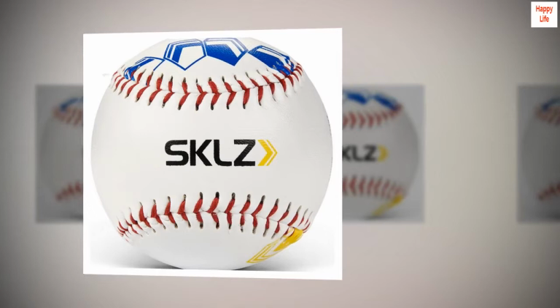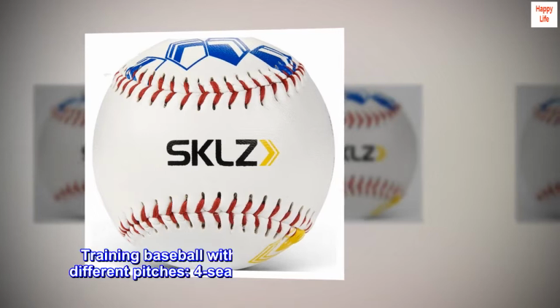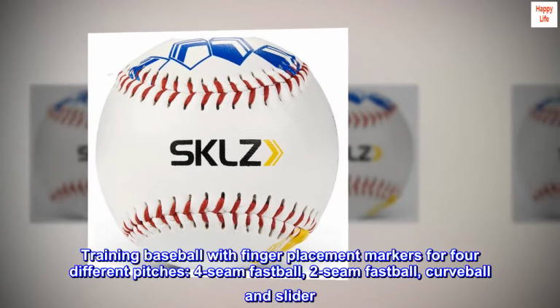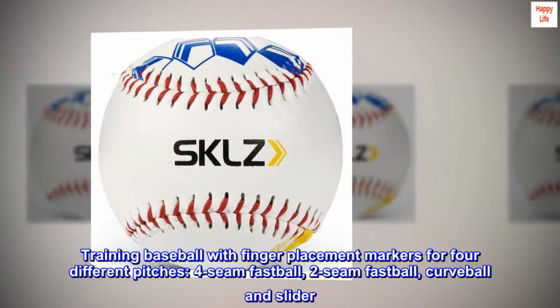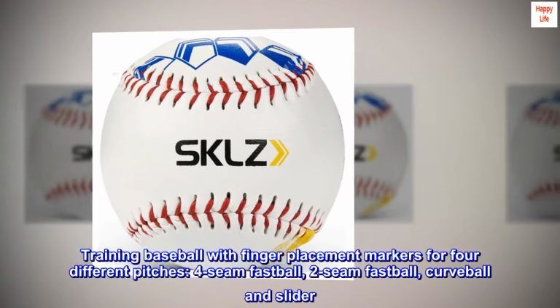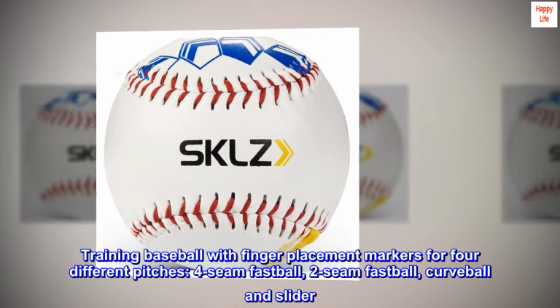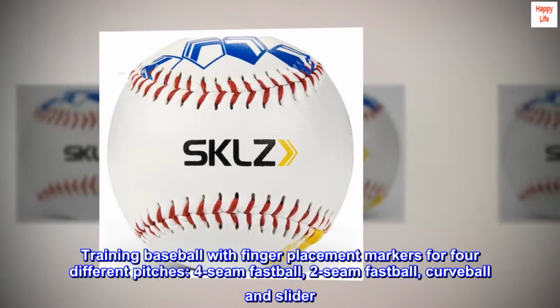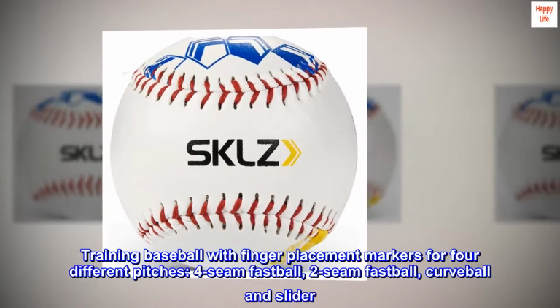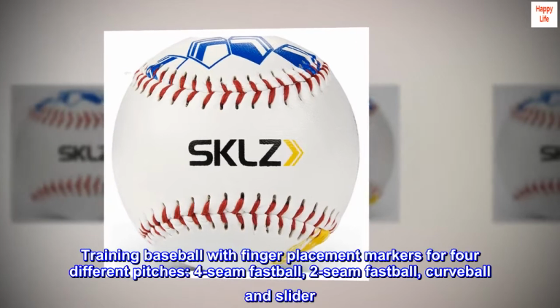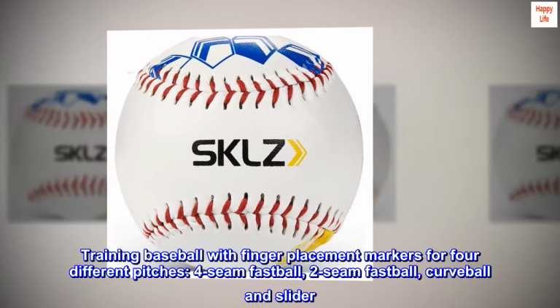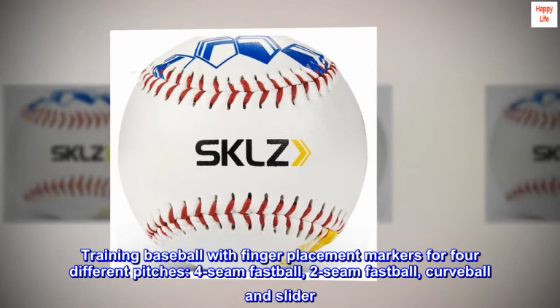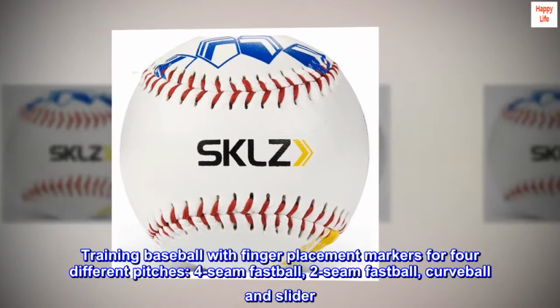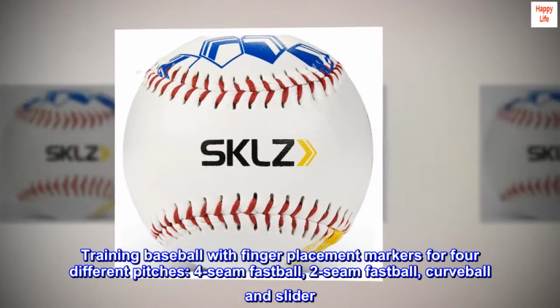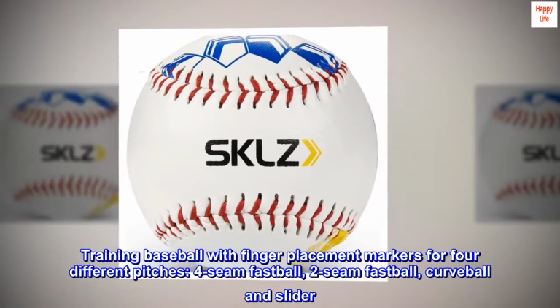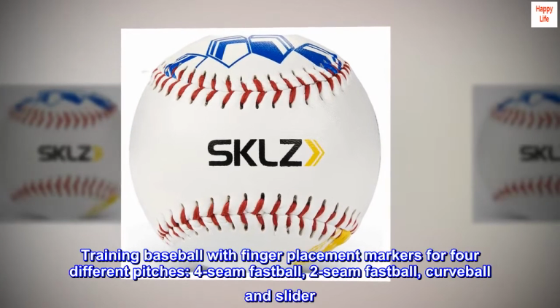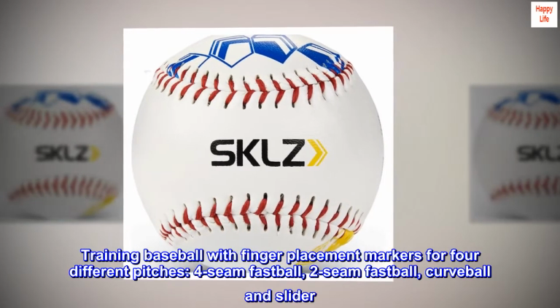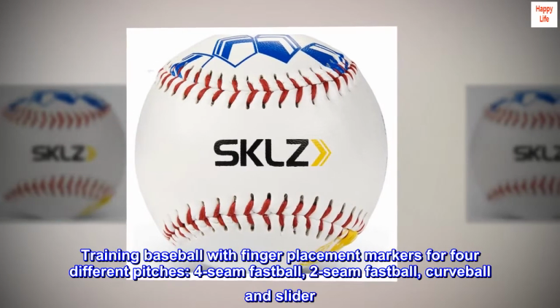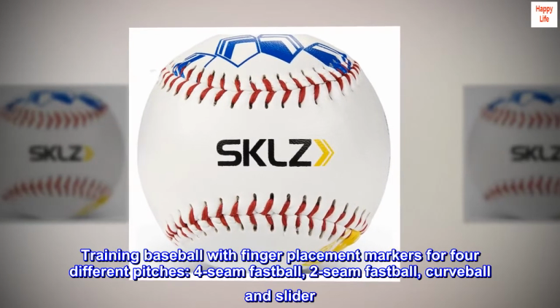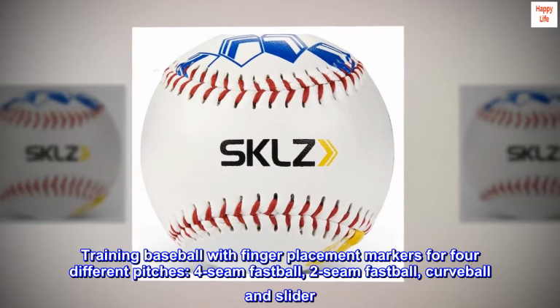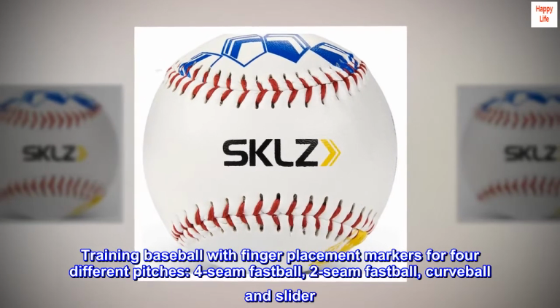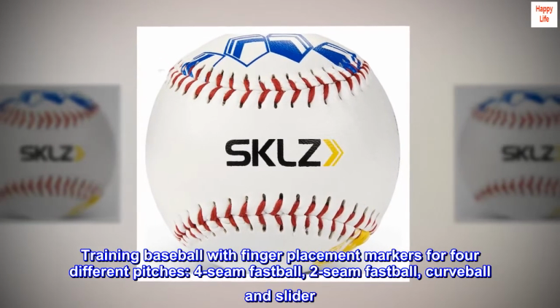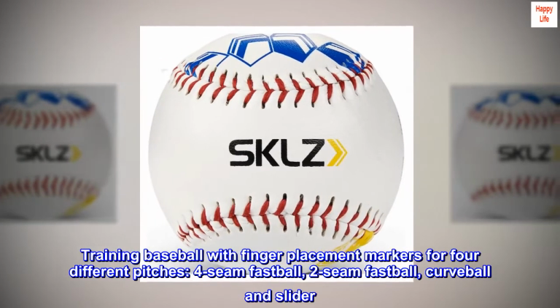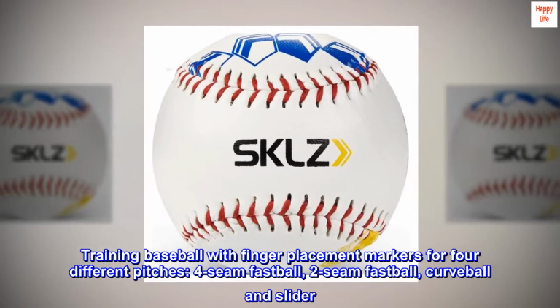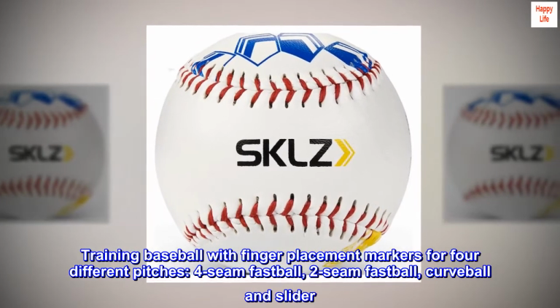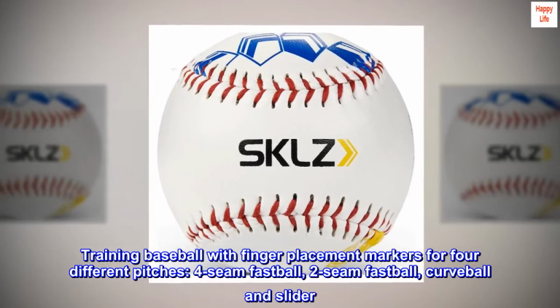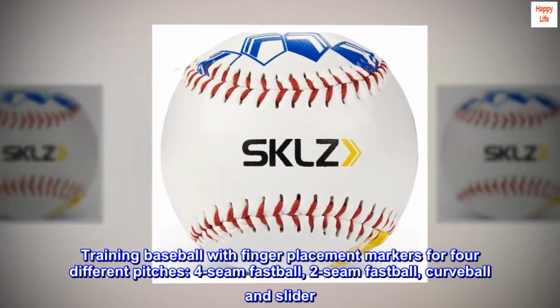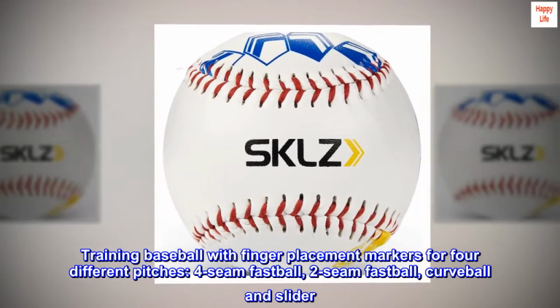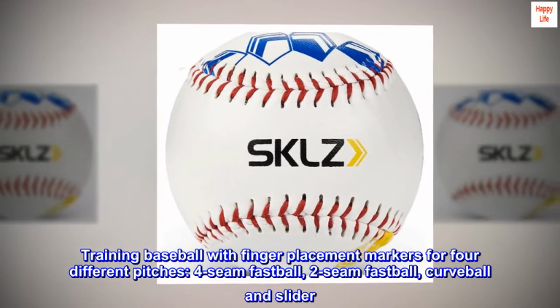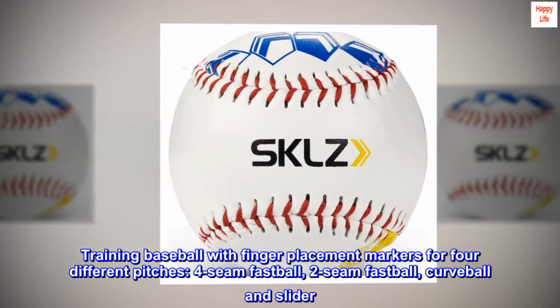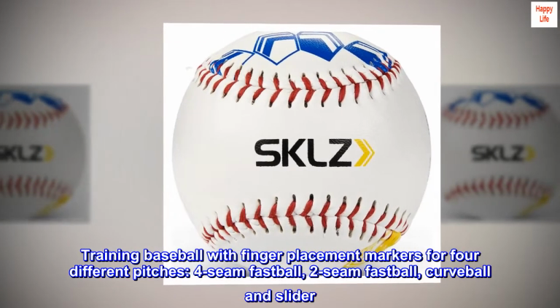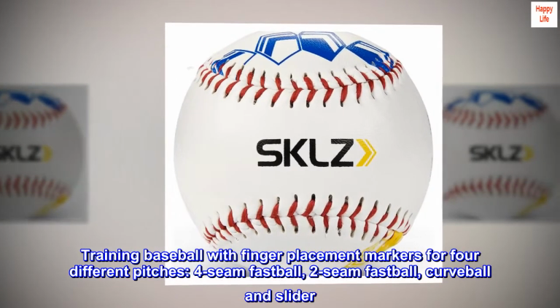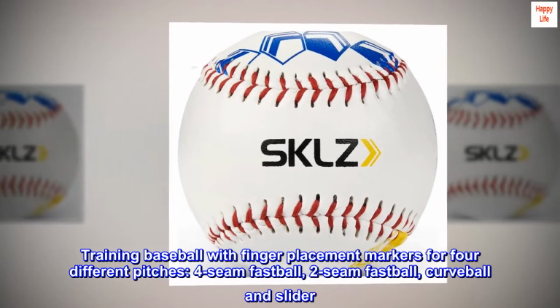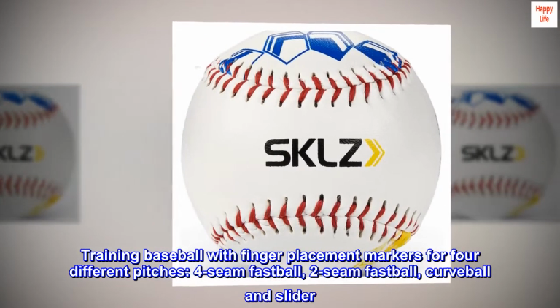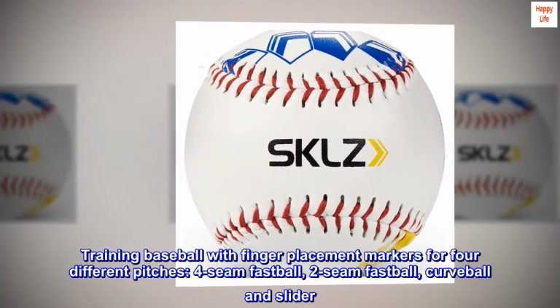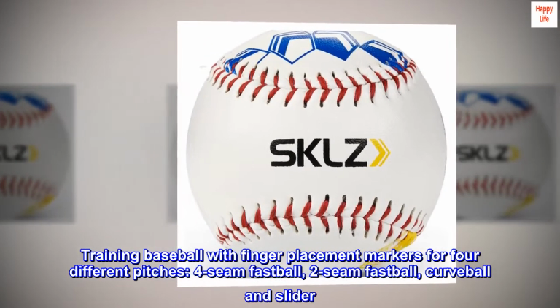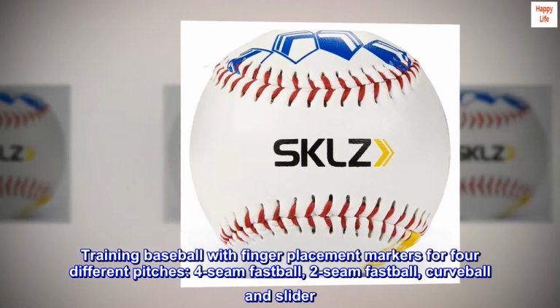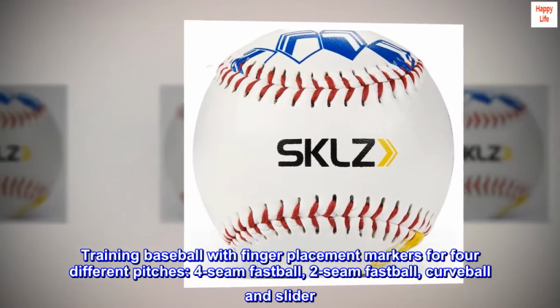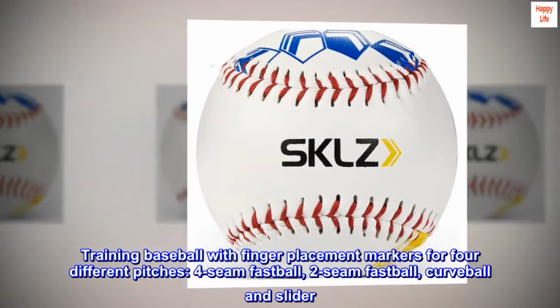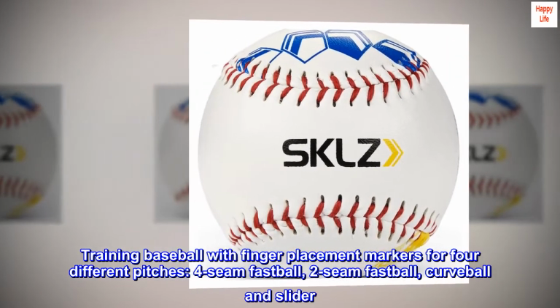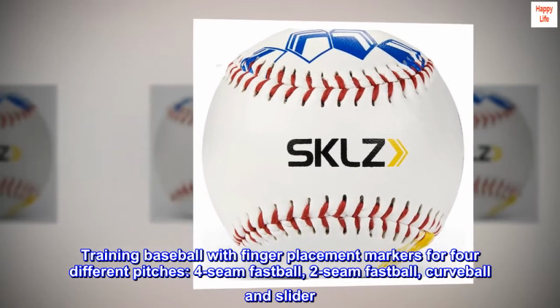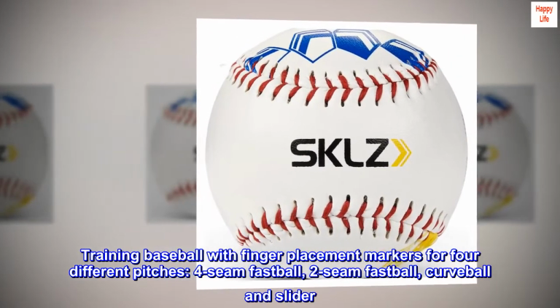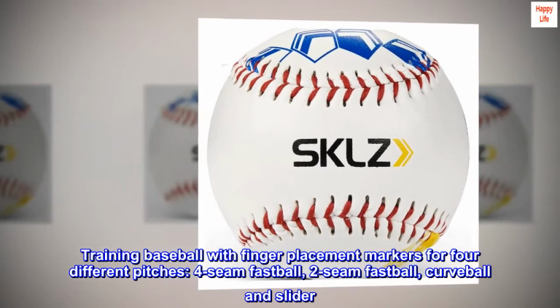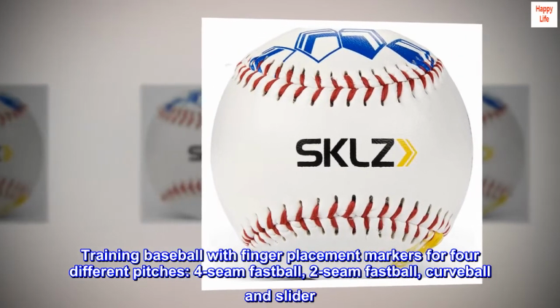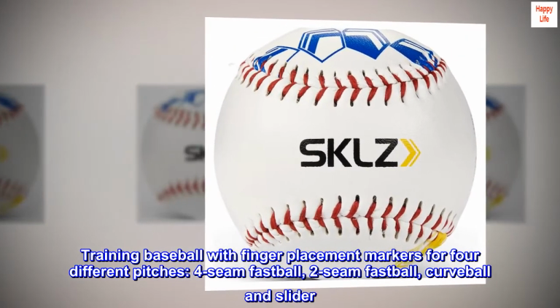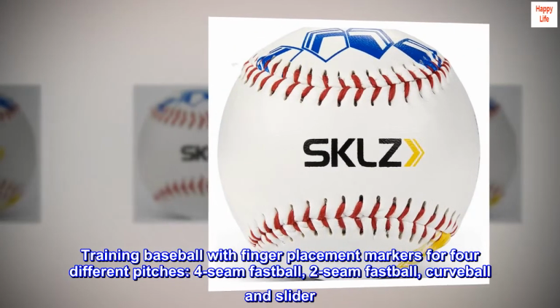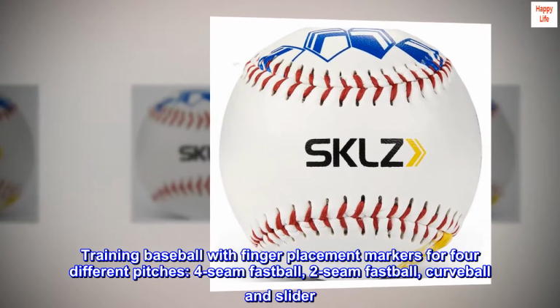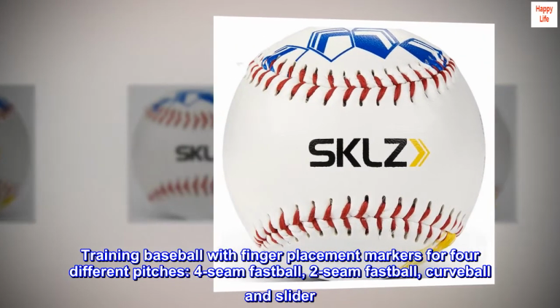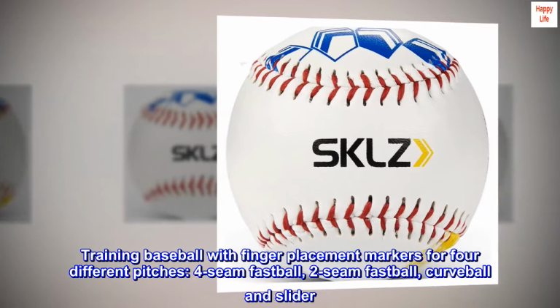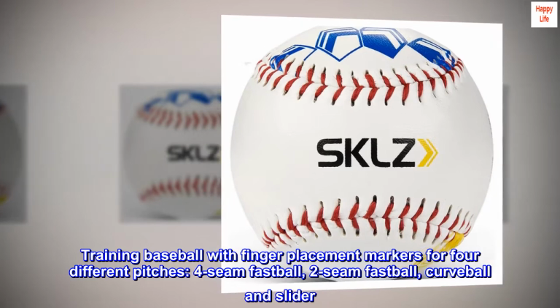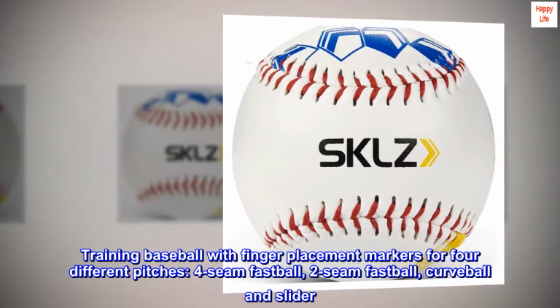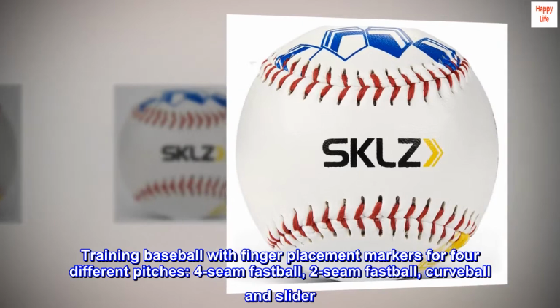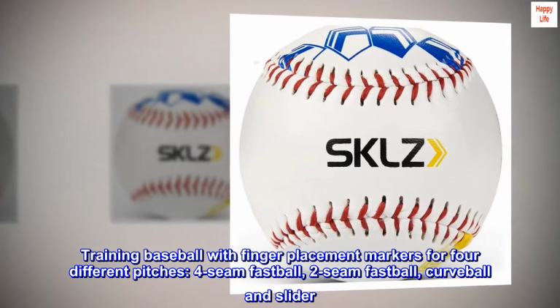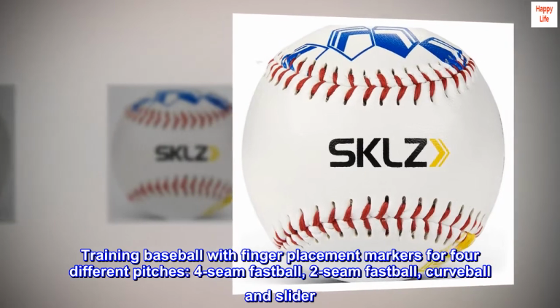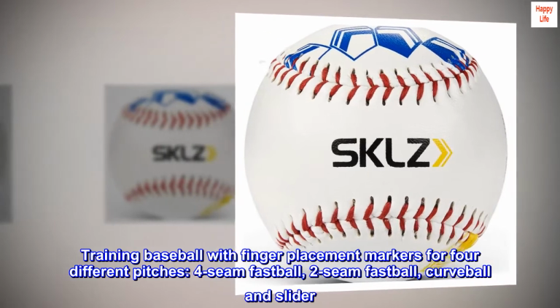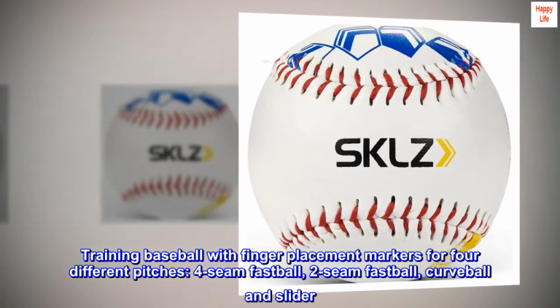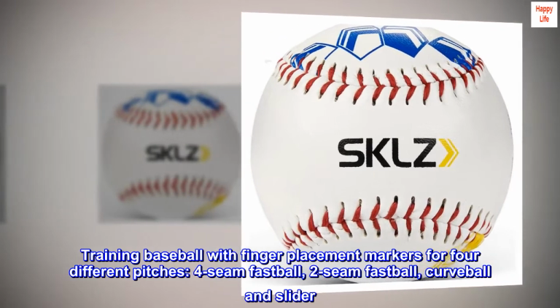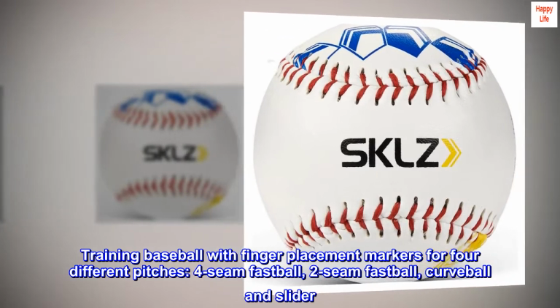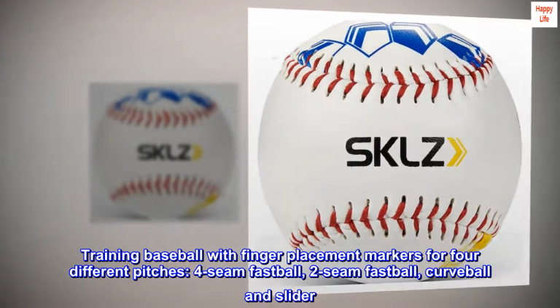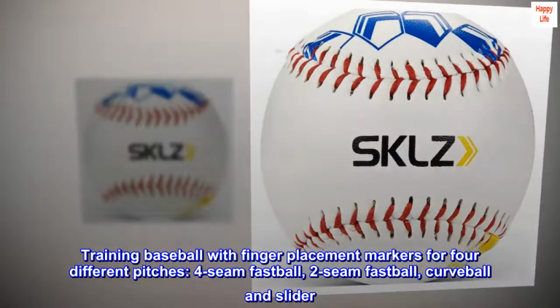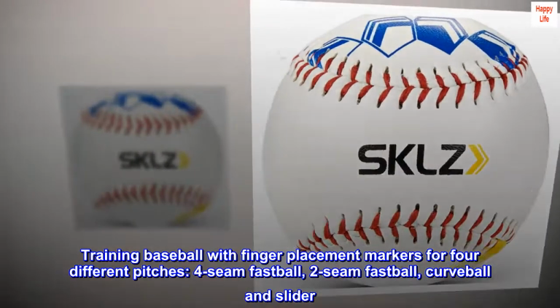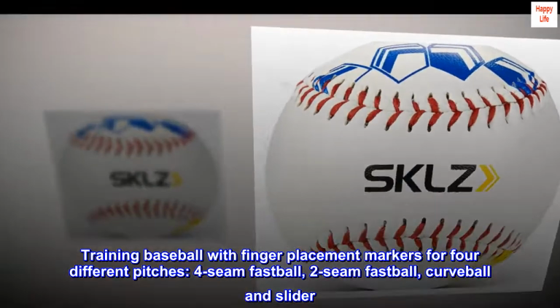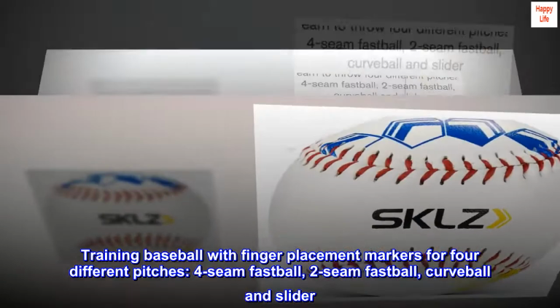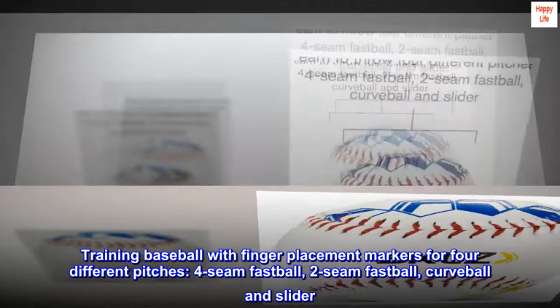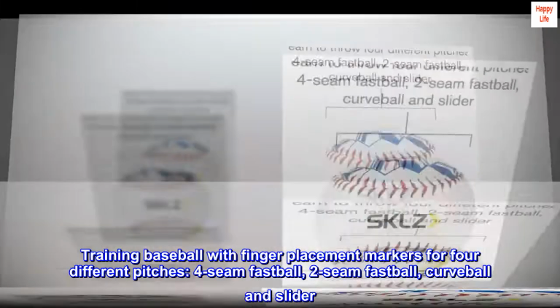Training Baseball with finger placement markers for four different pitches: four-seam fastball, two-seam fastball, curveball, and slider.